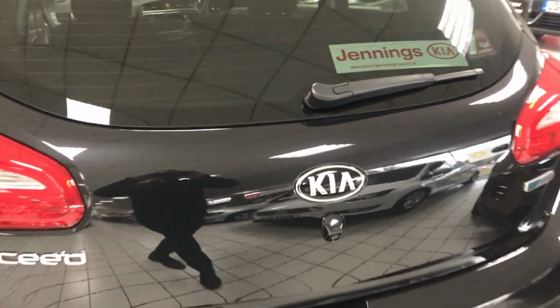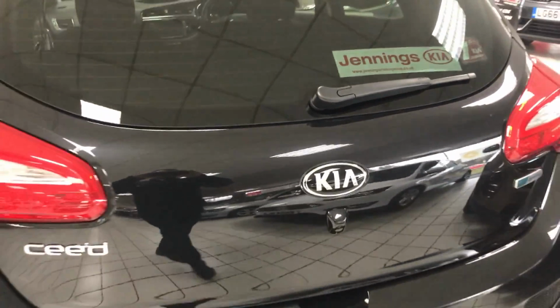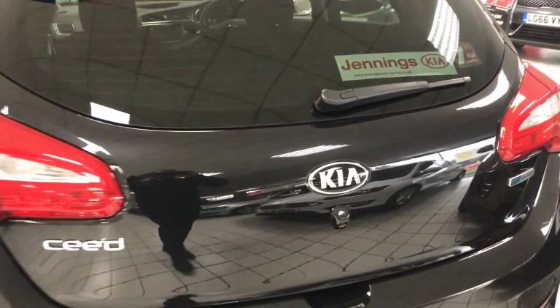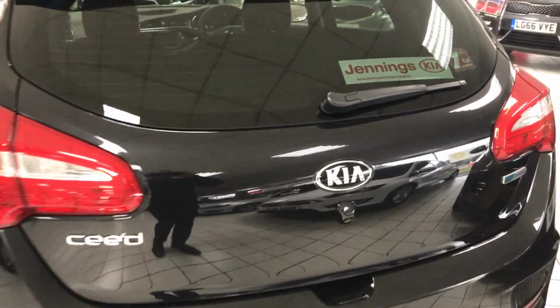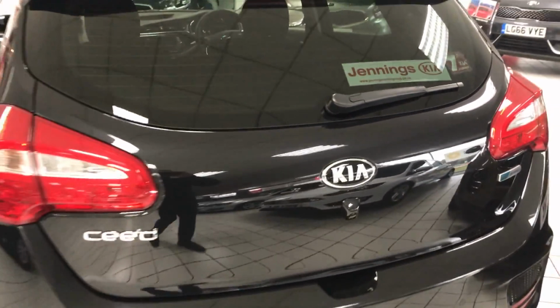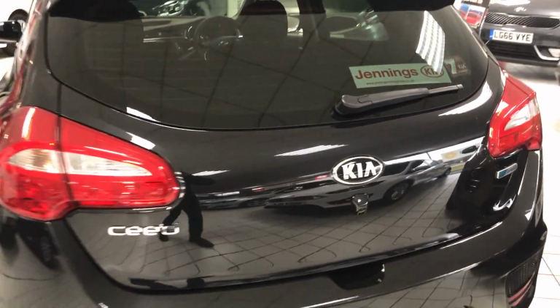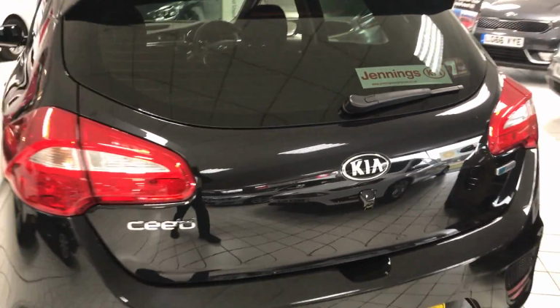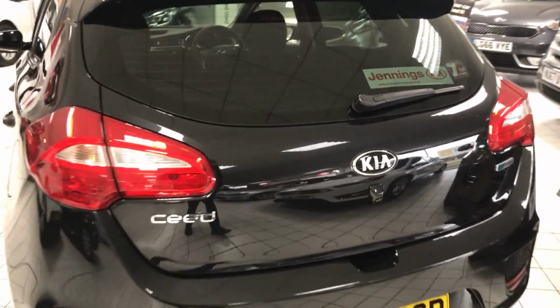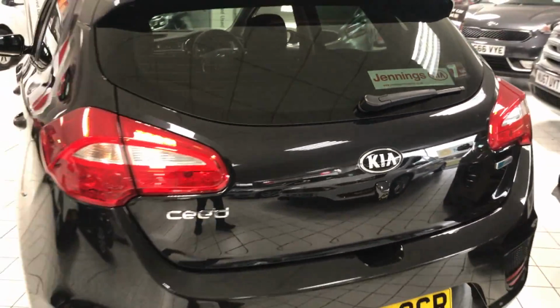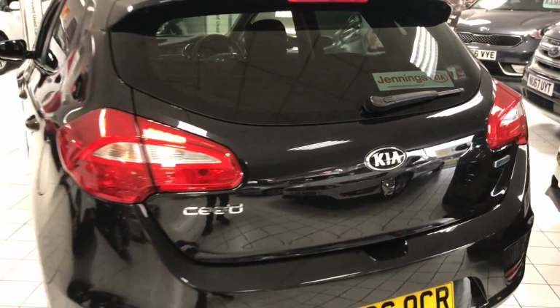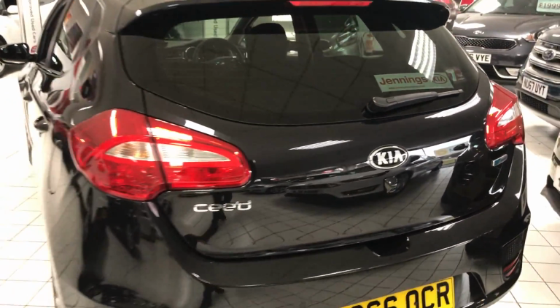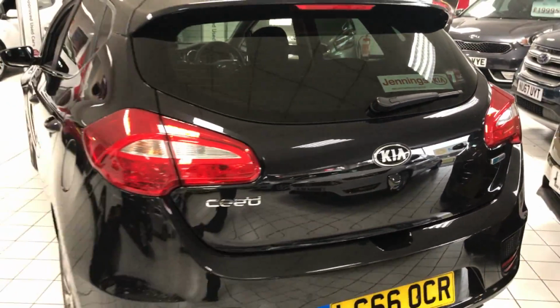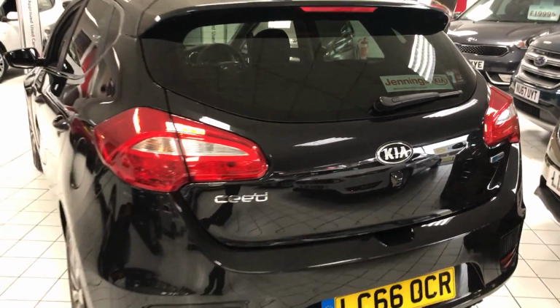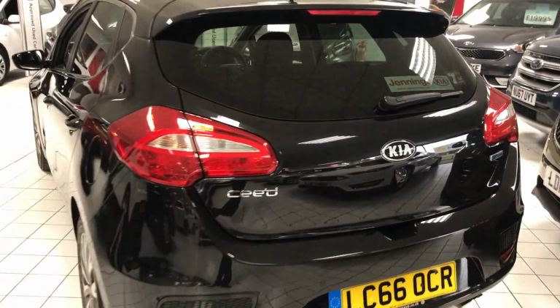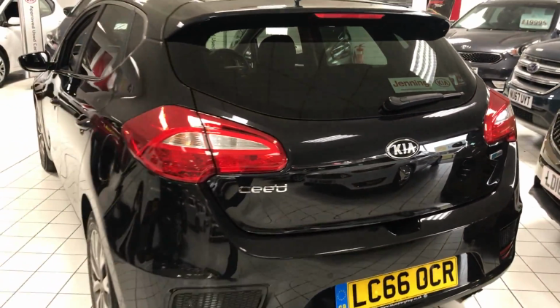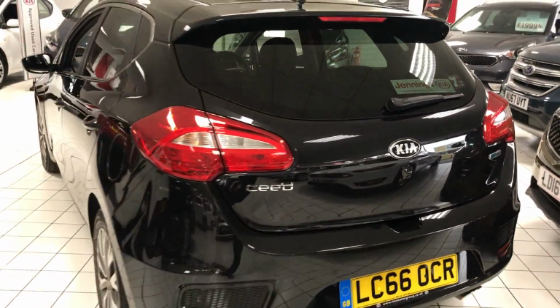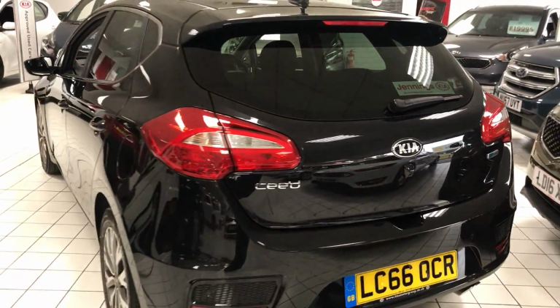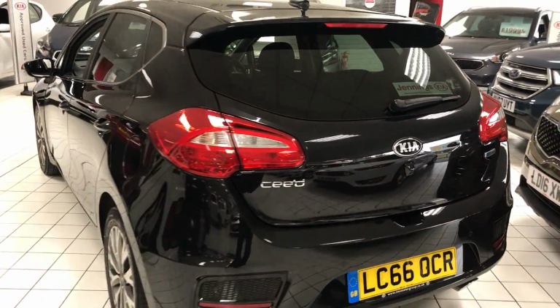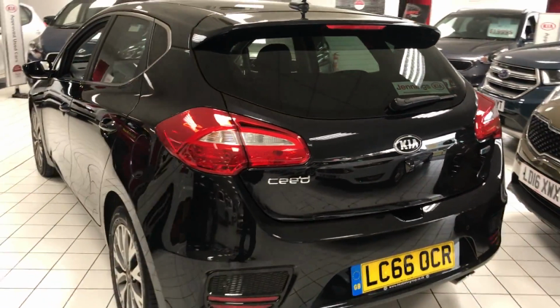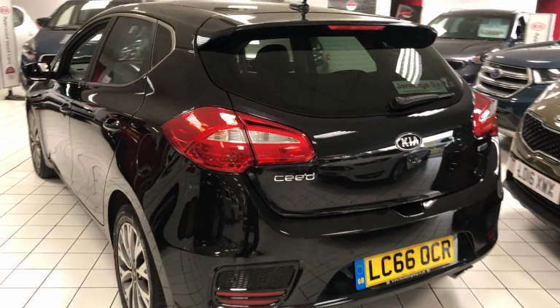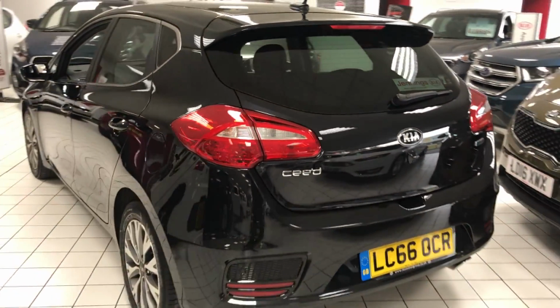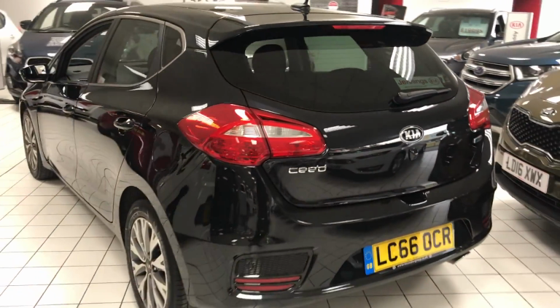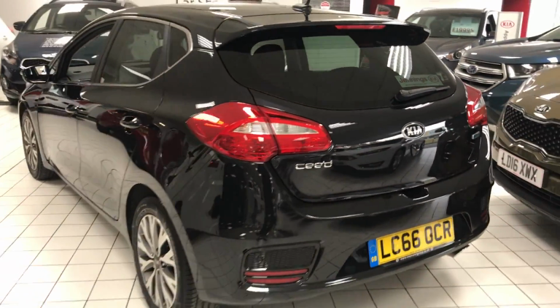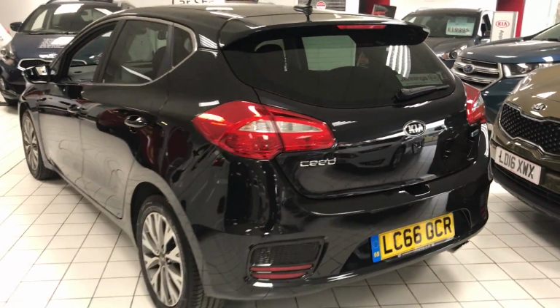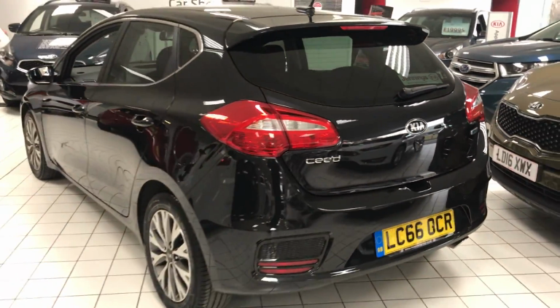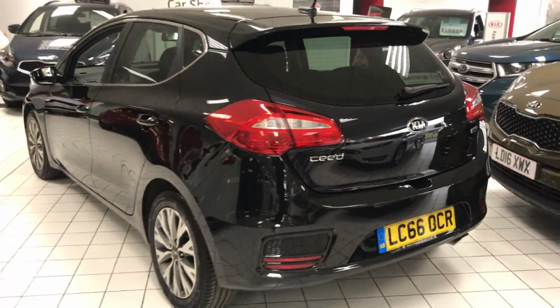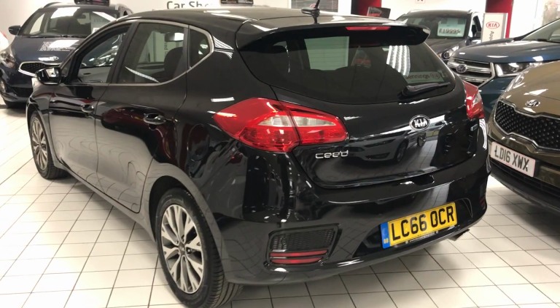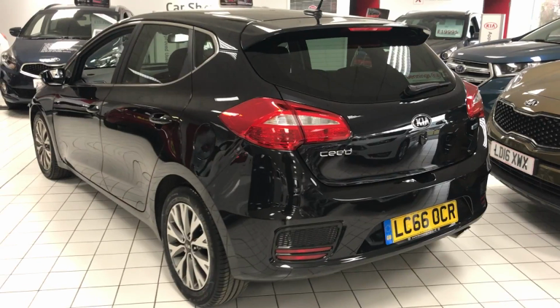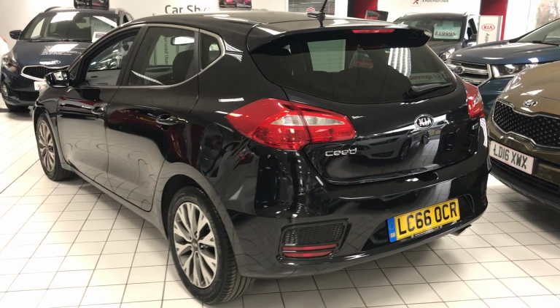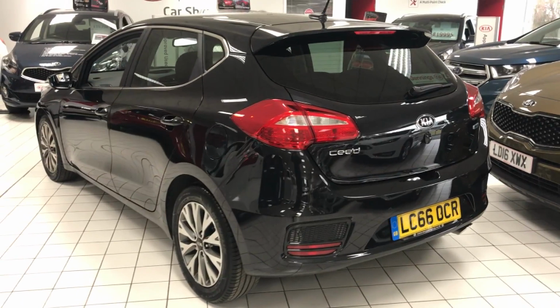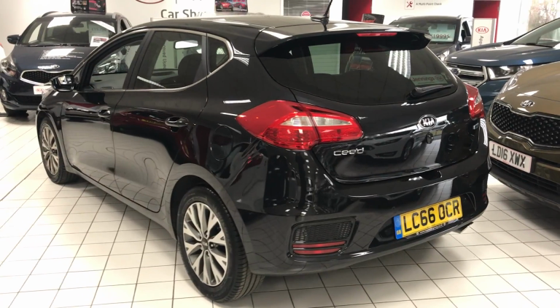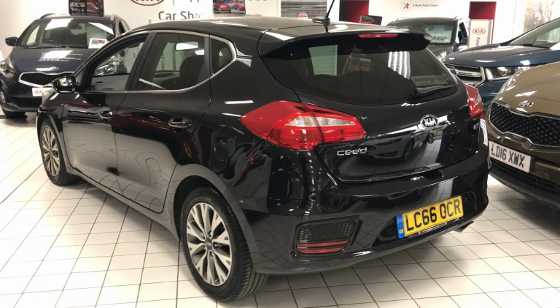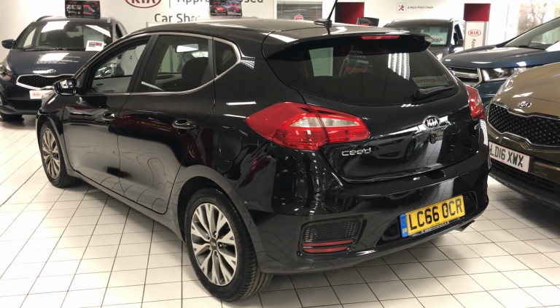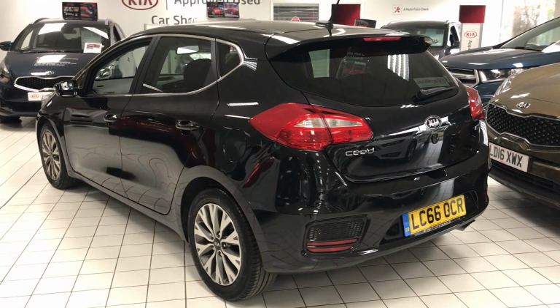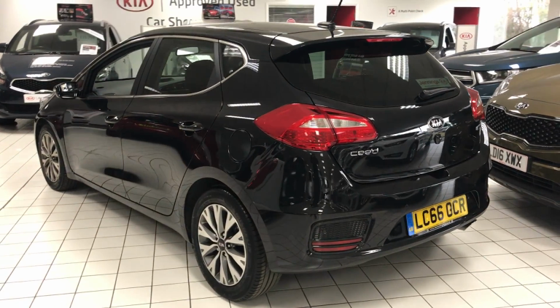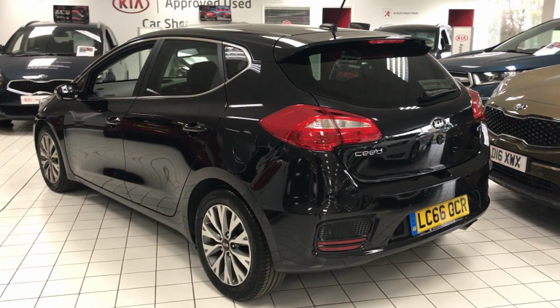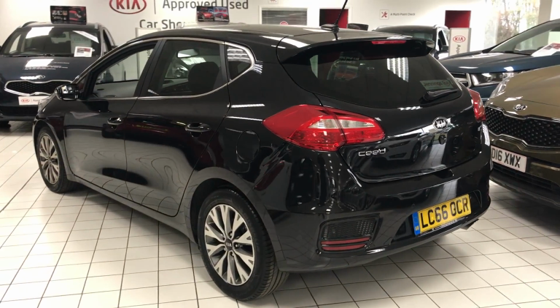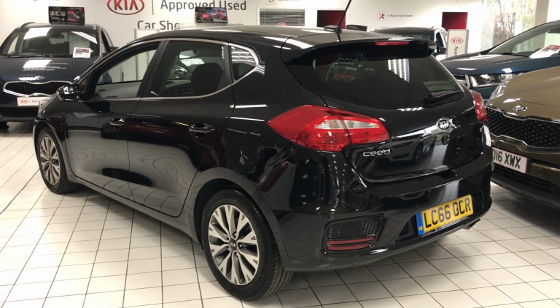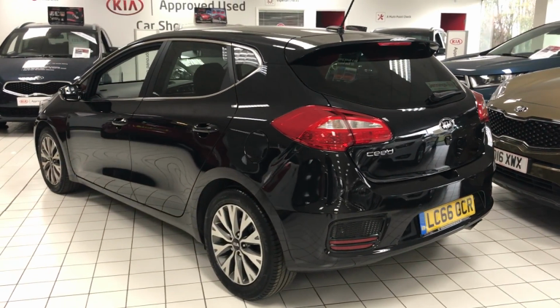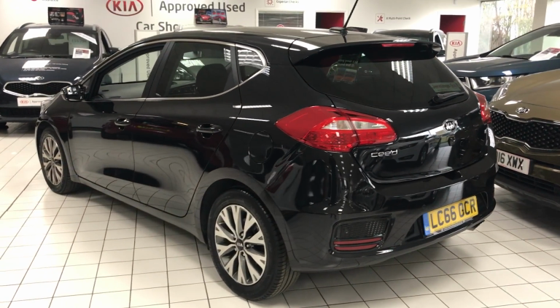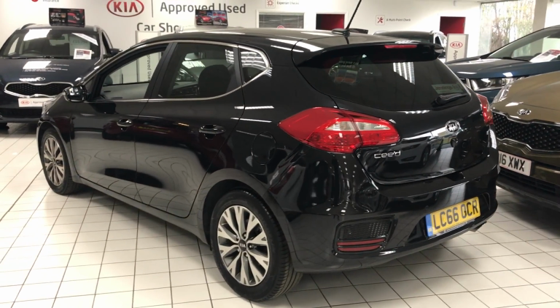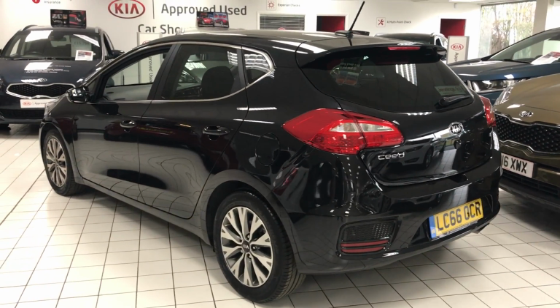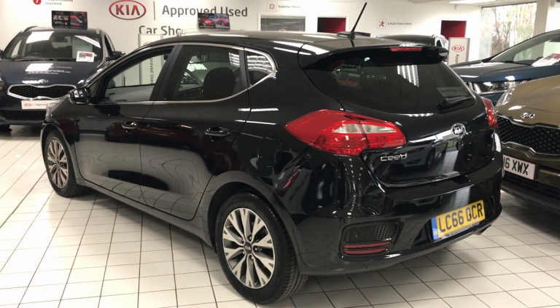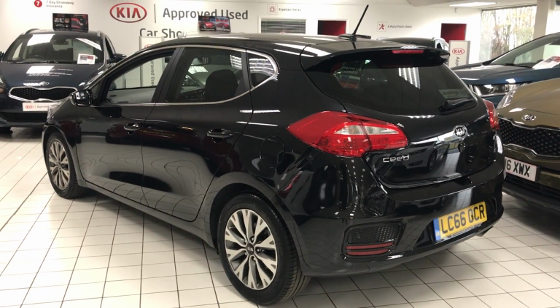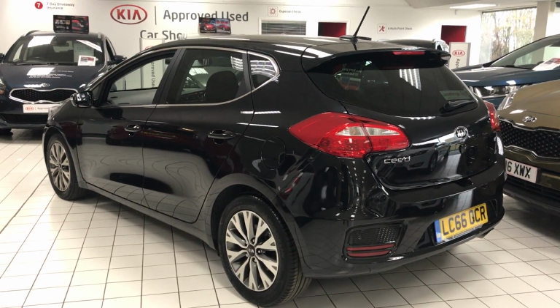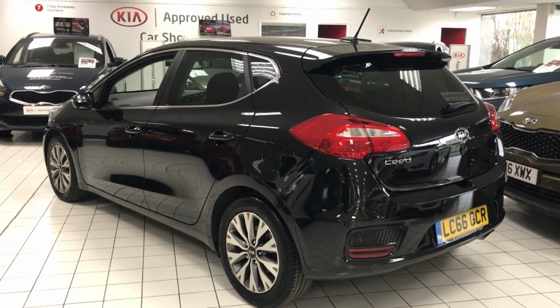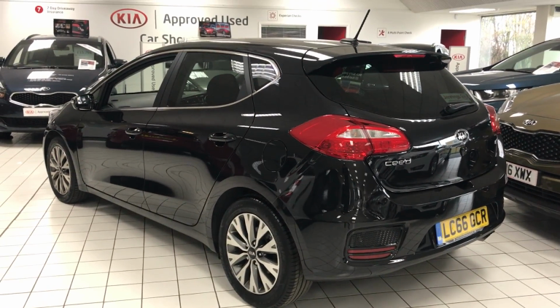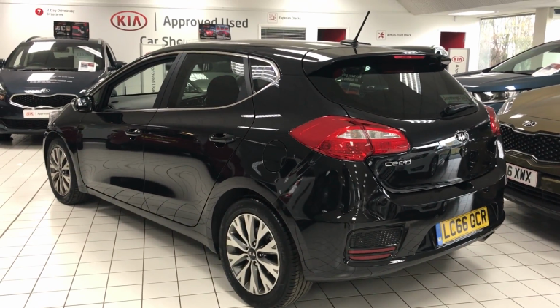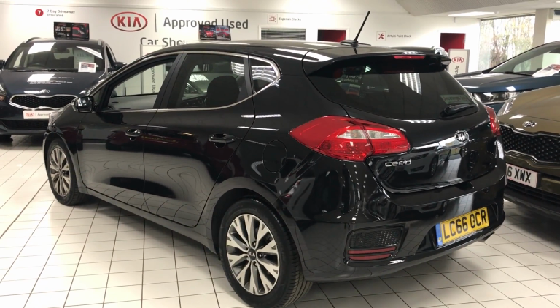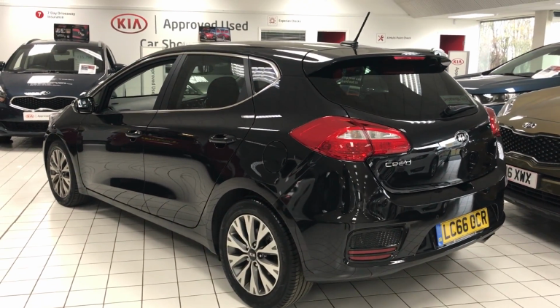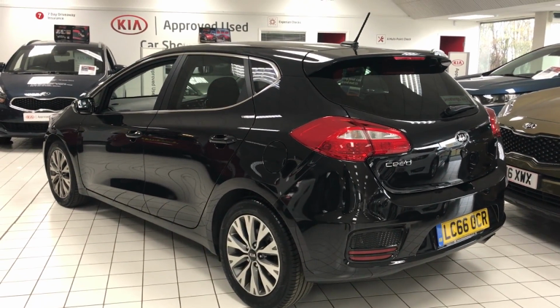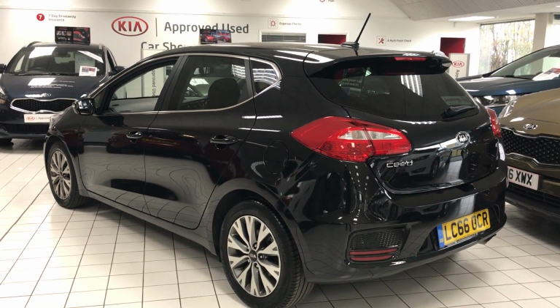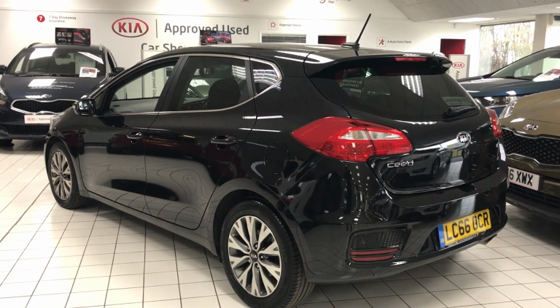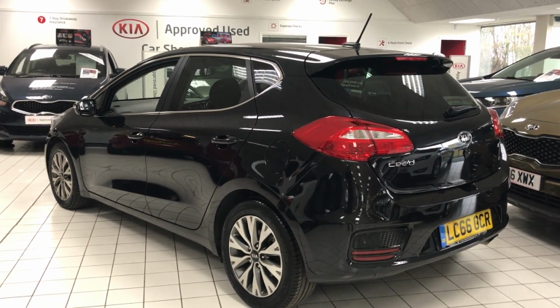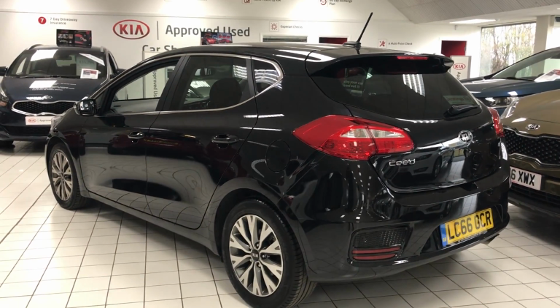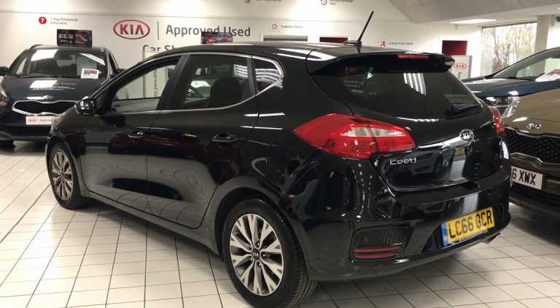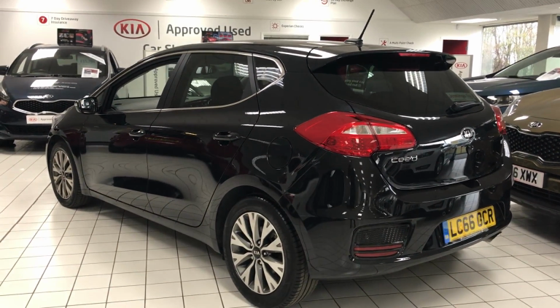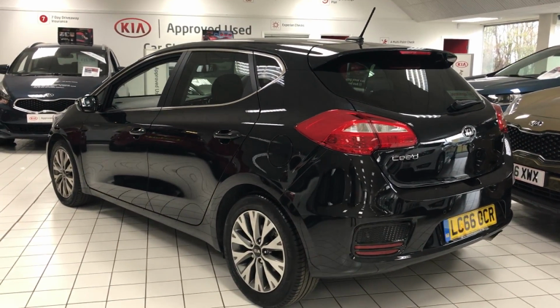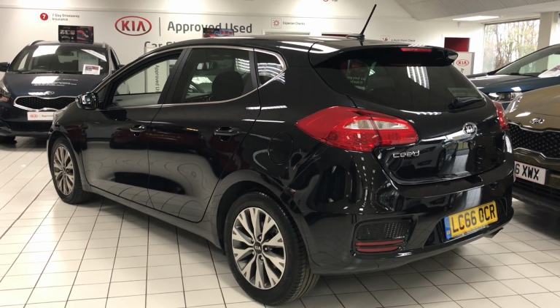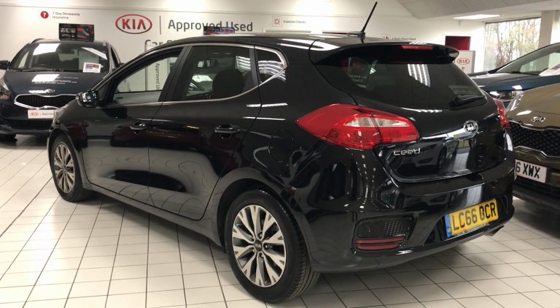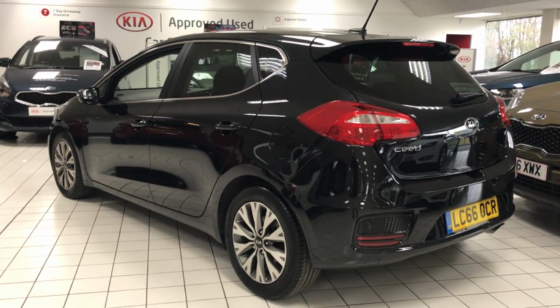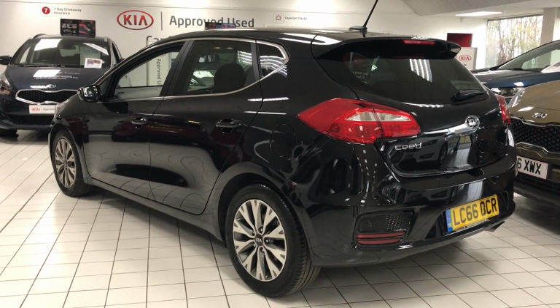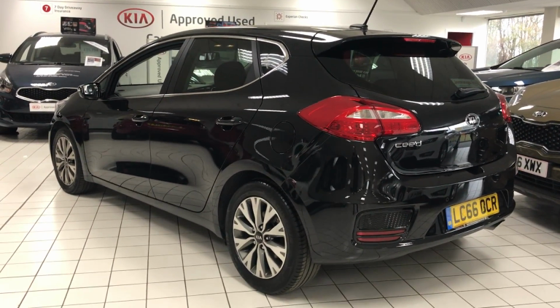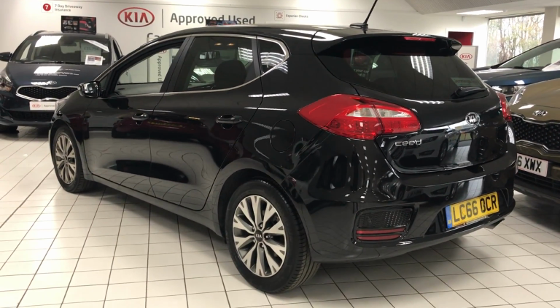For more information on this car, or to book a test drive, come and see us at our indoor used car showroom here with Jennings Kia, Washington.